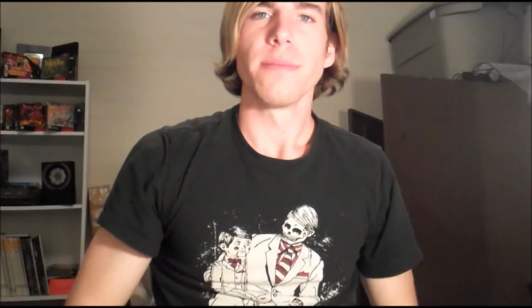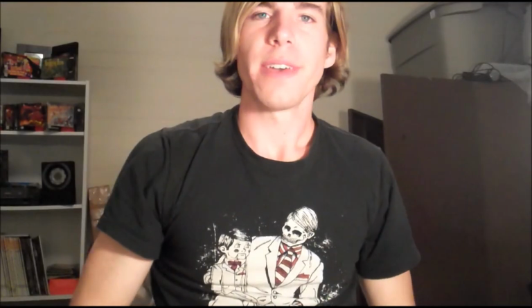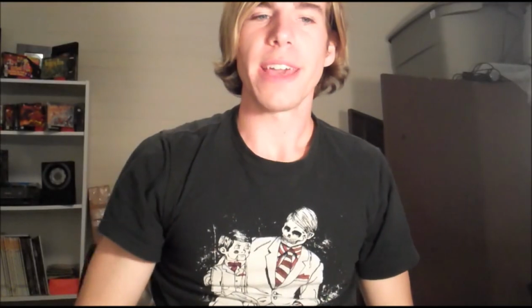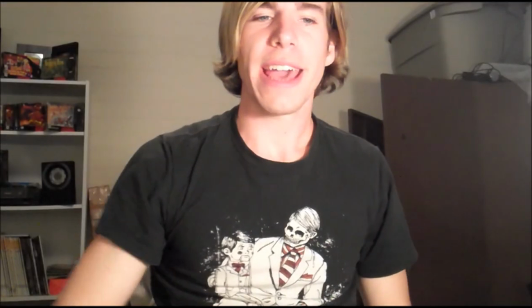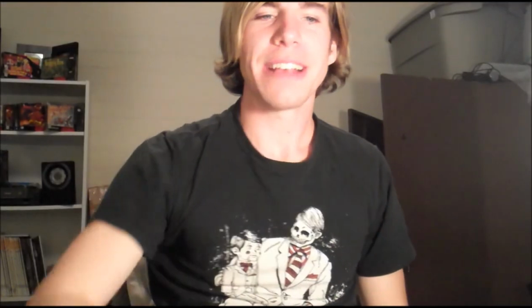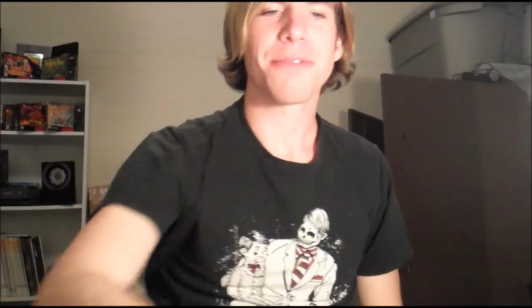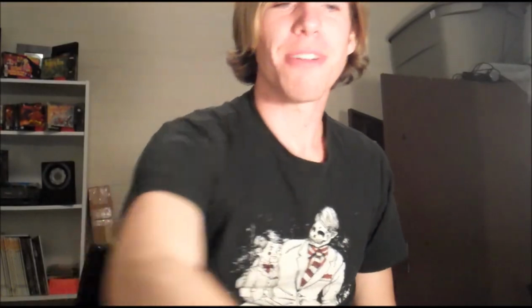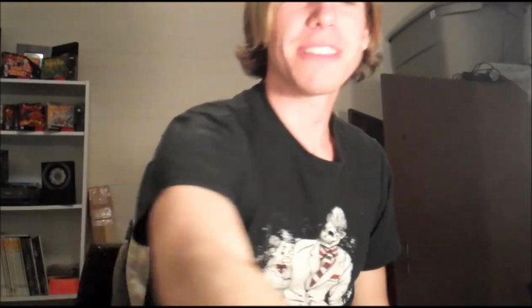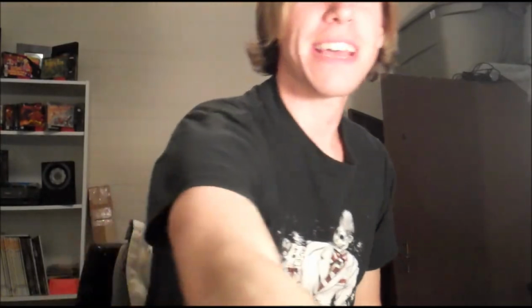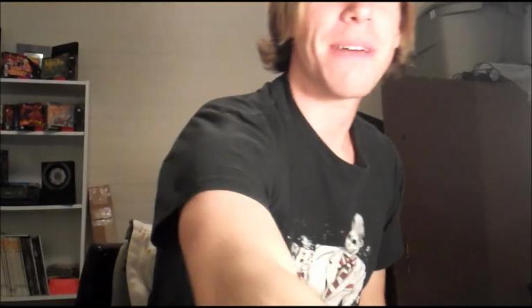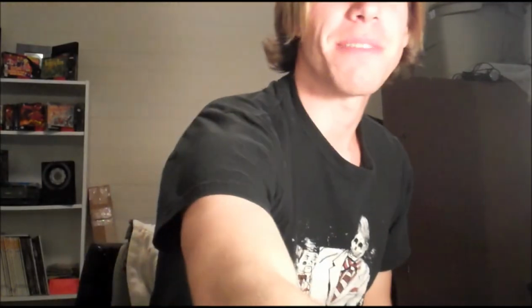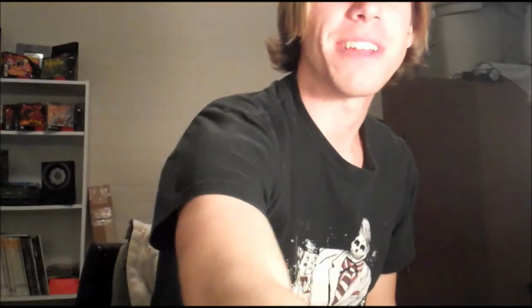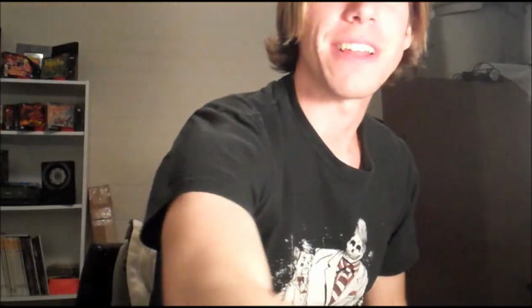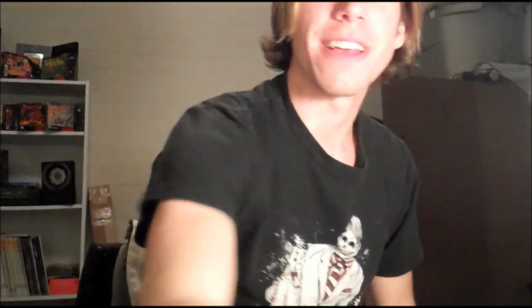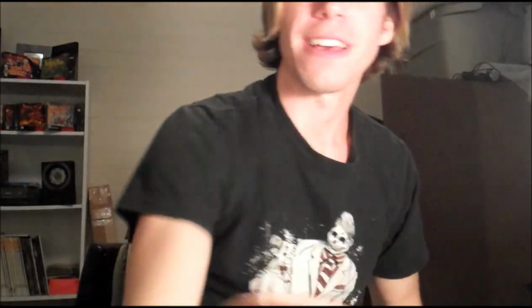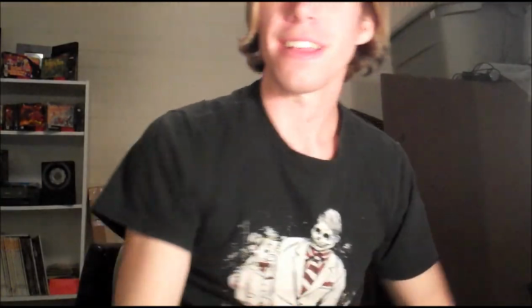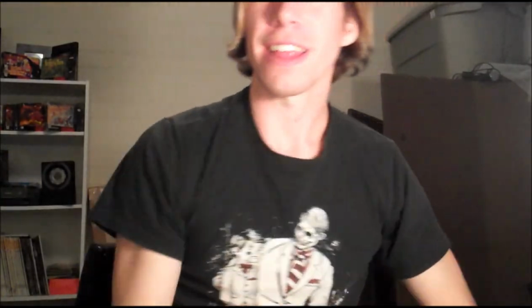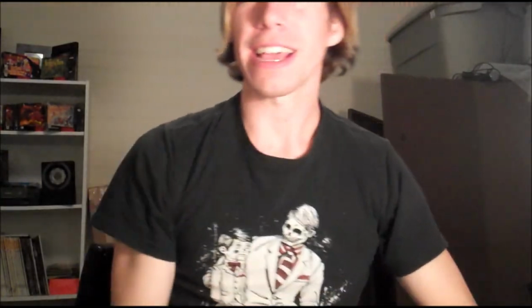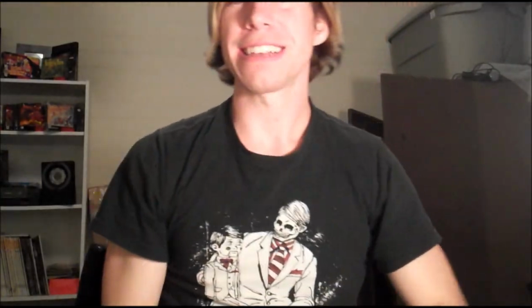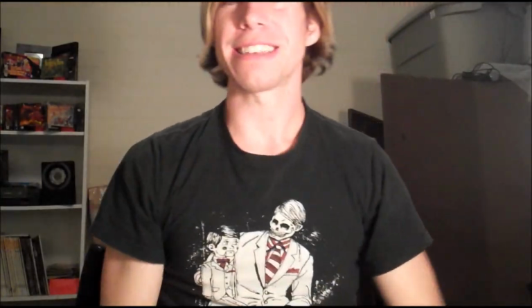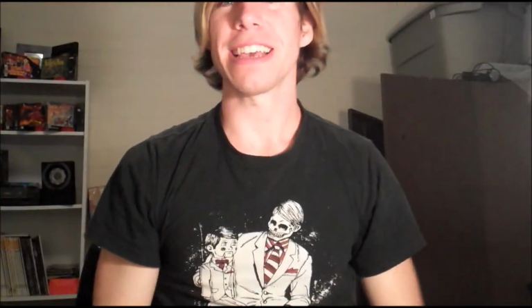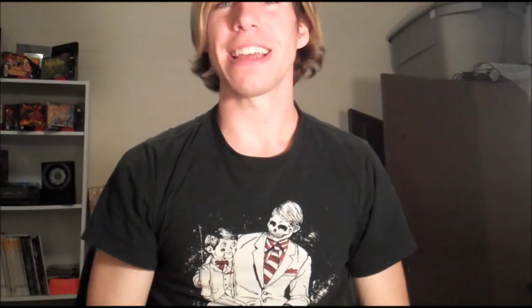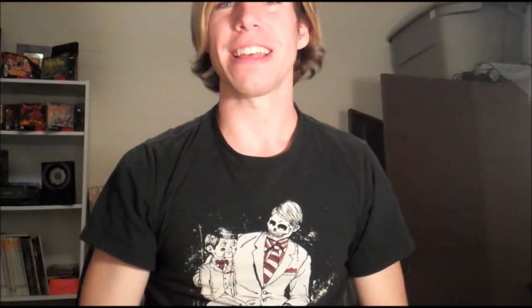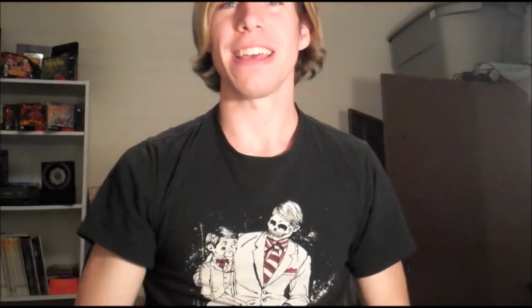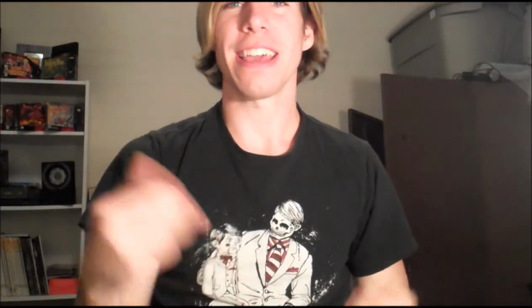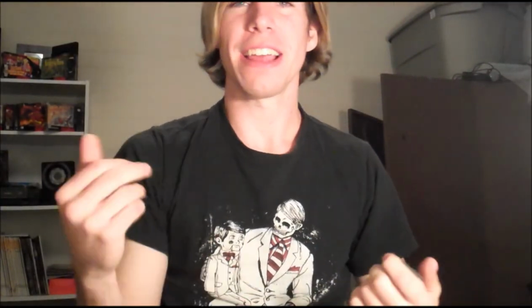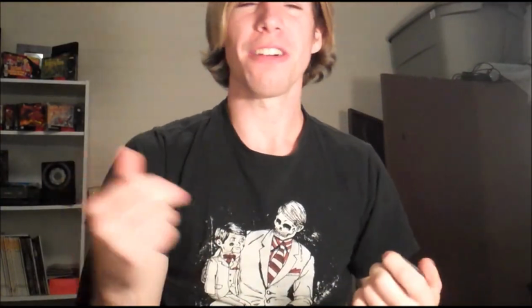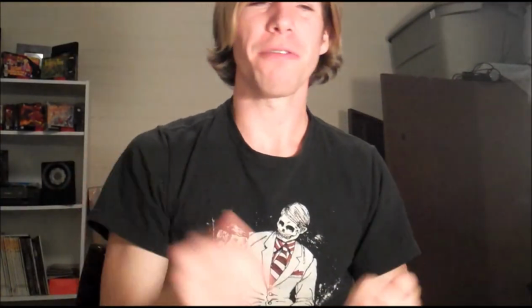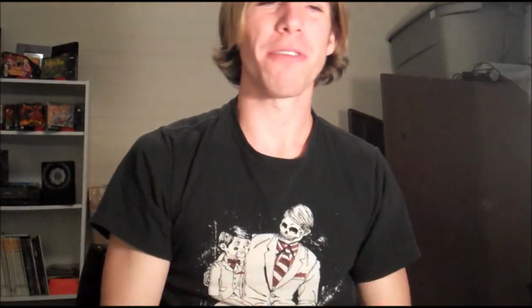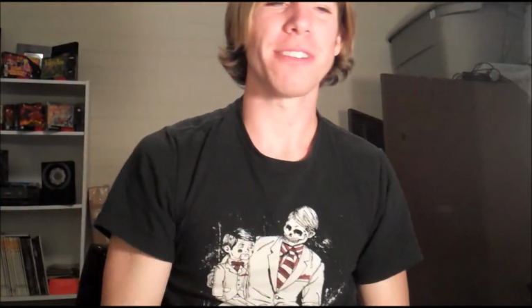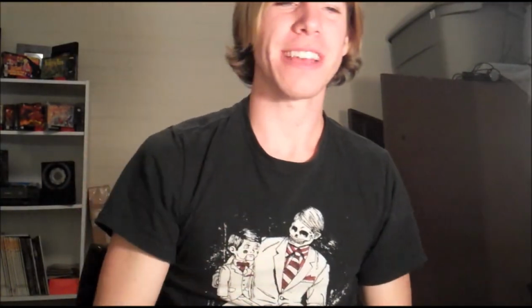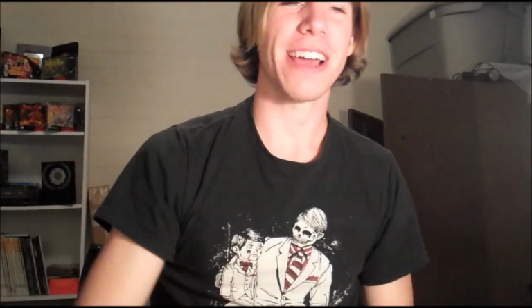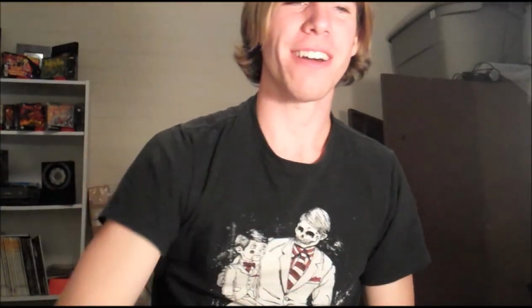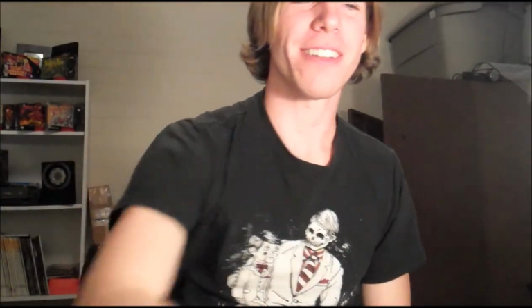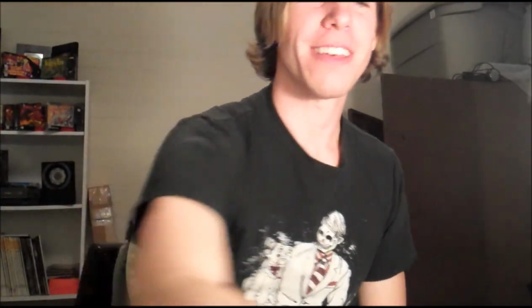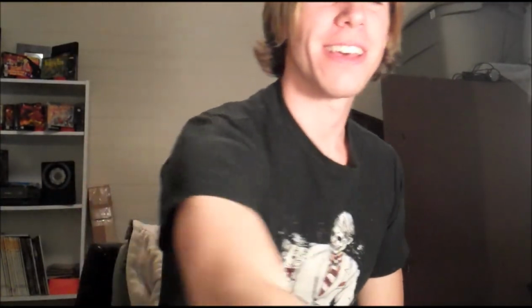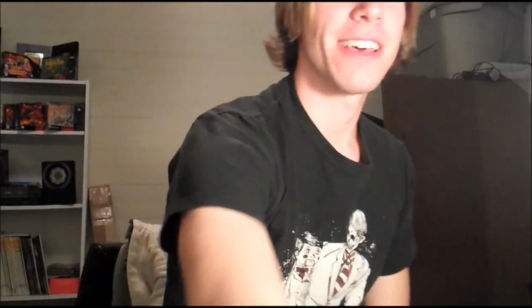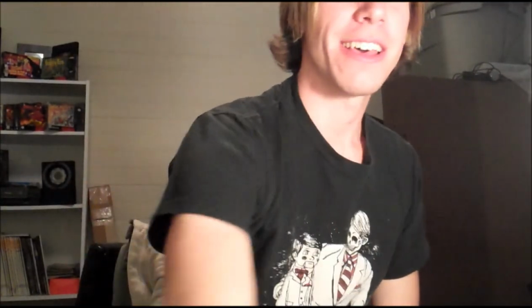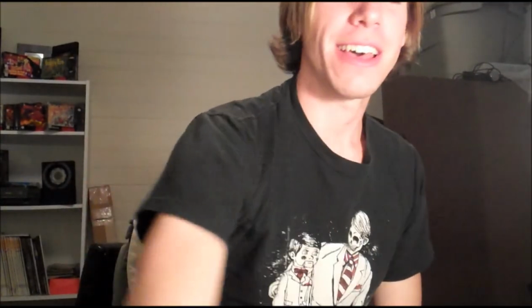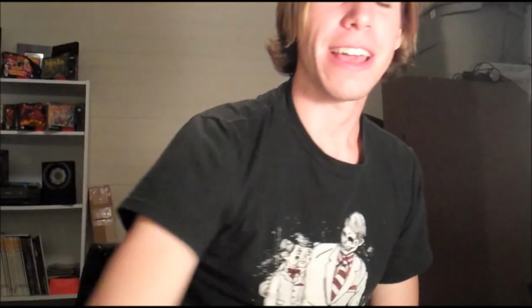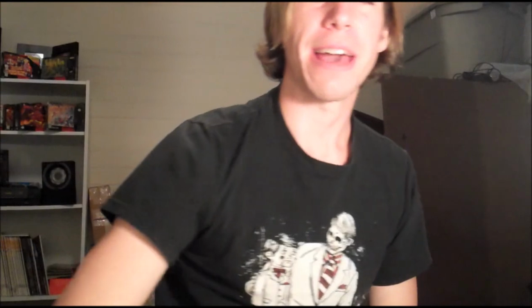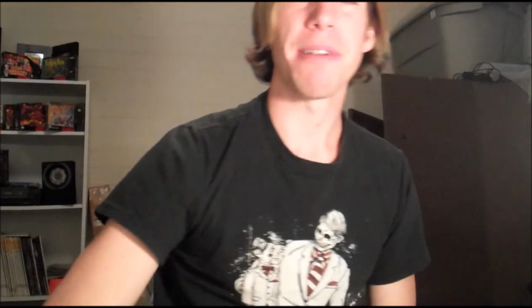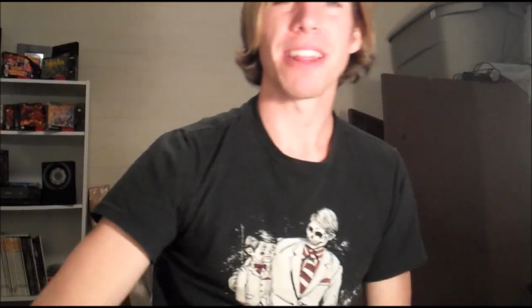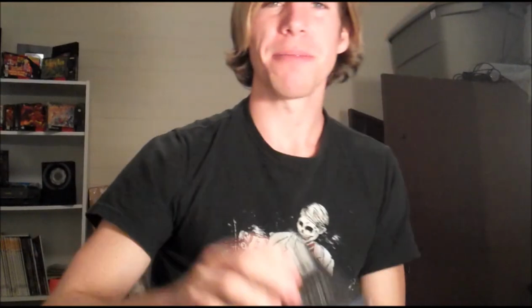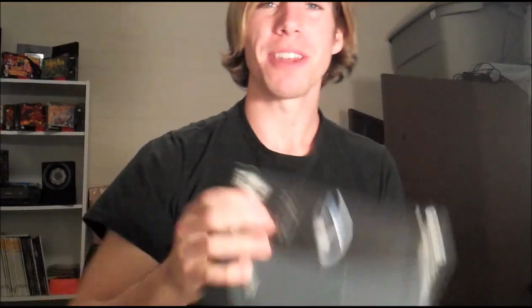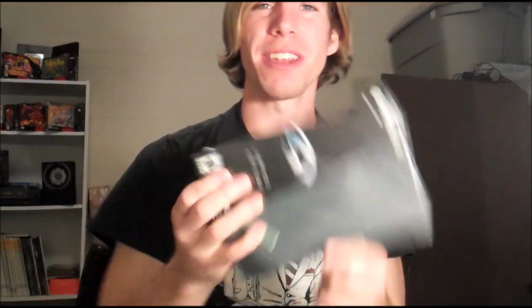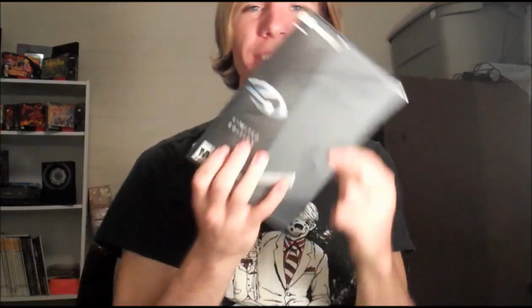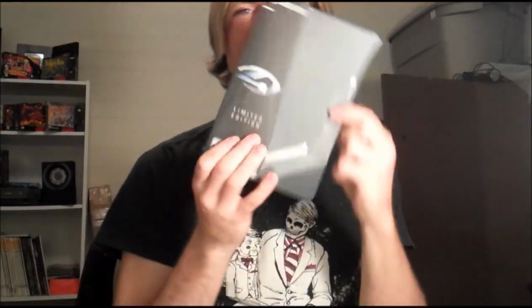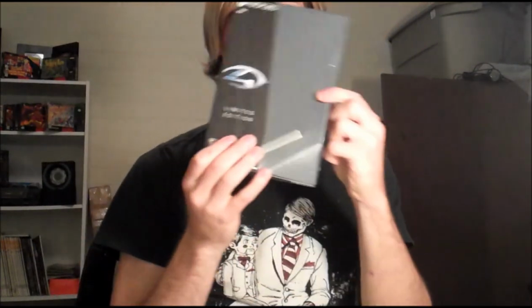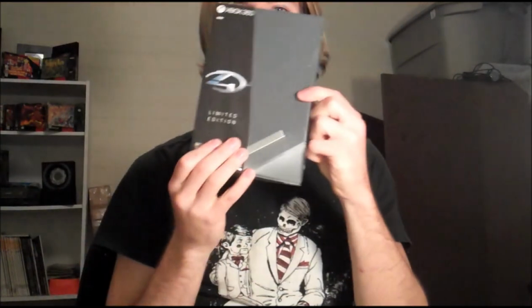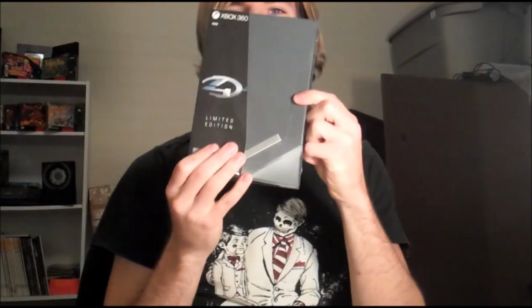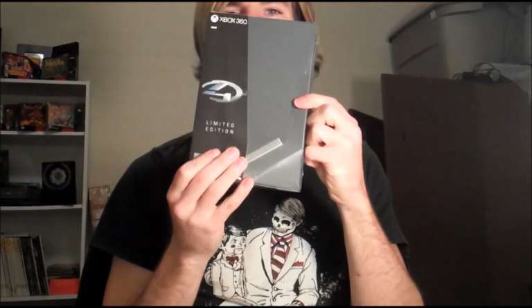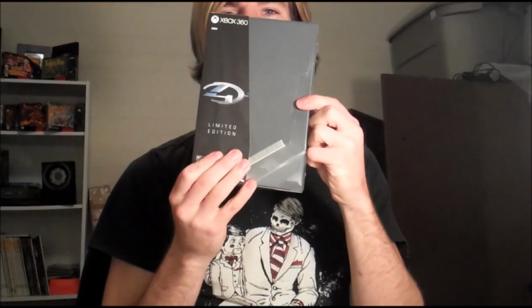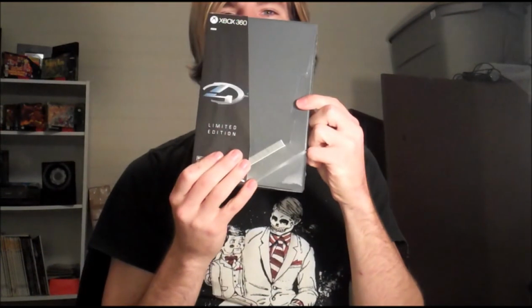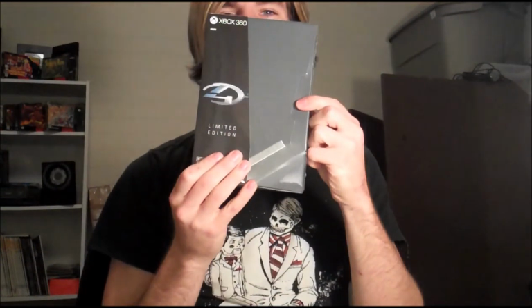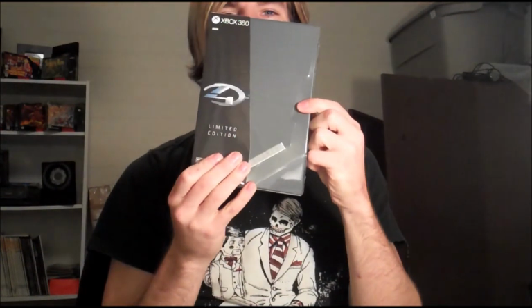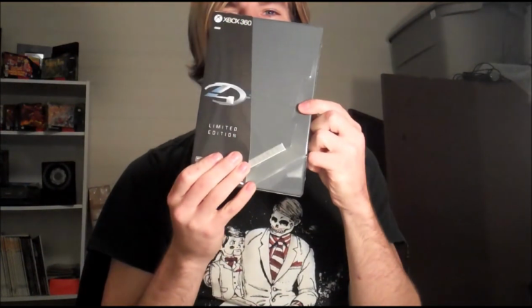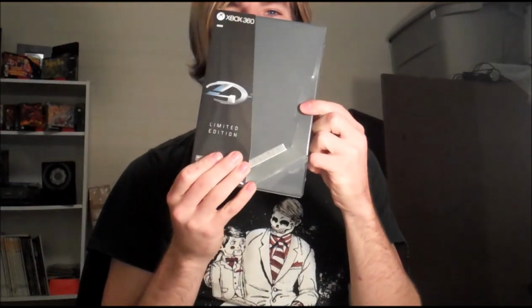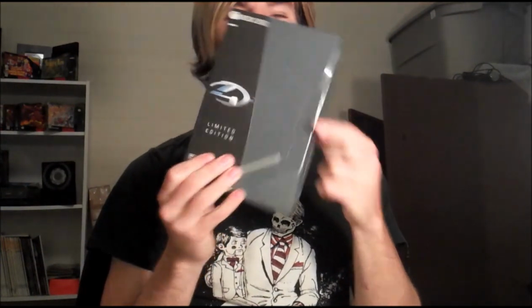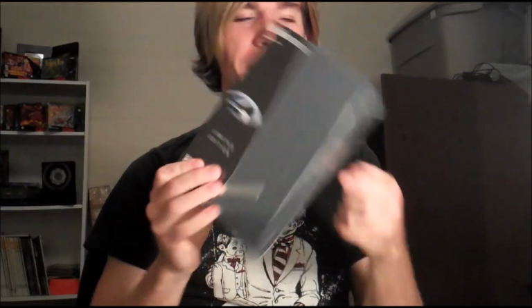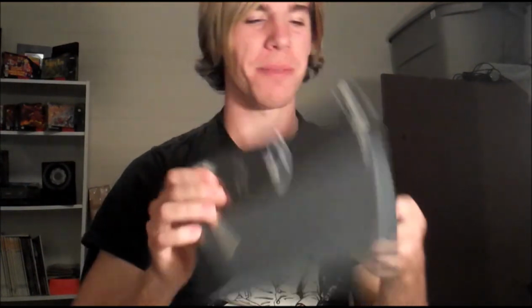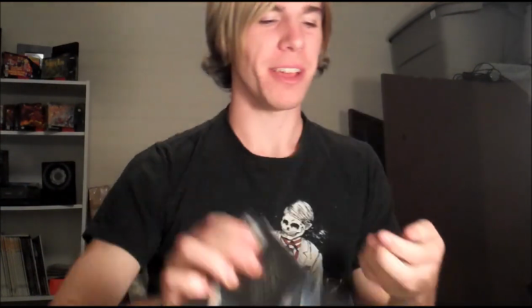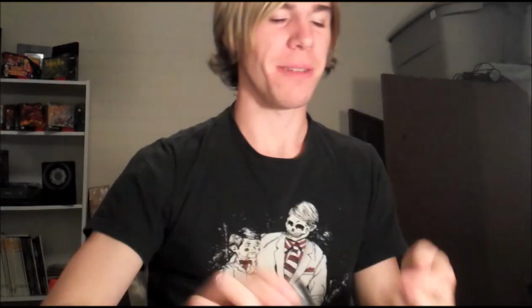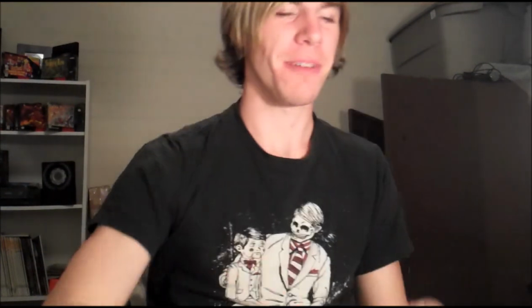Hey guys, what's happening? Like I said, Halo 4 is out. I got my limited edition unboxing video coming up.